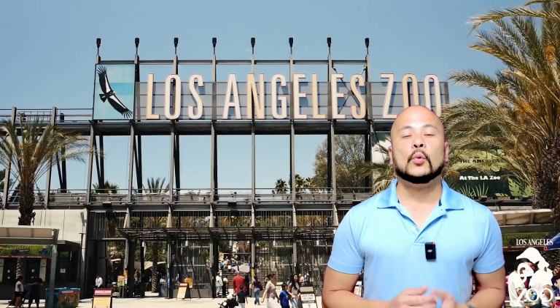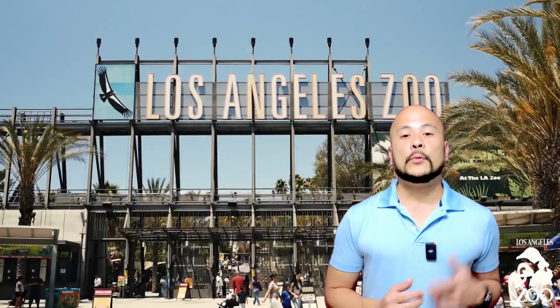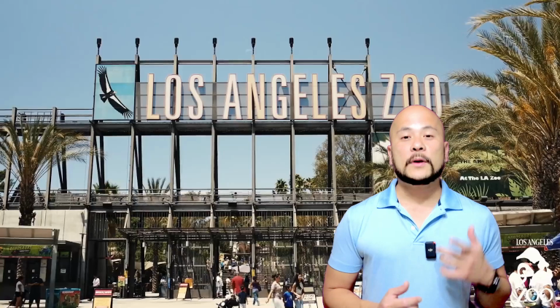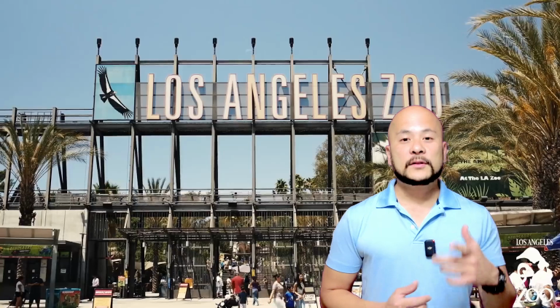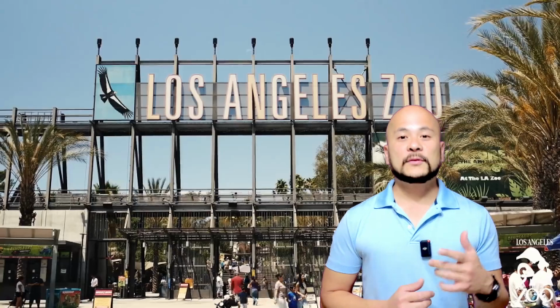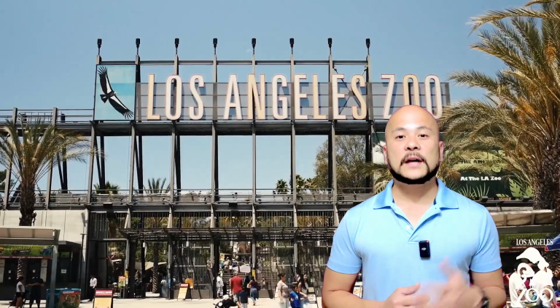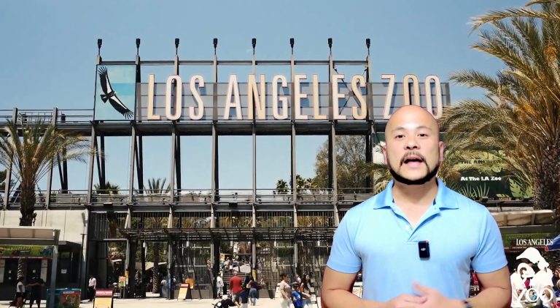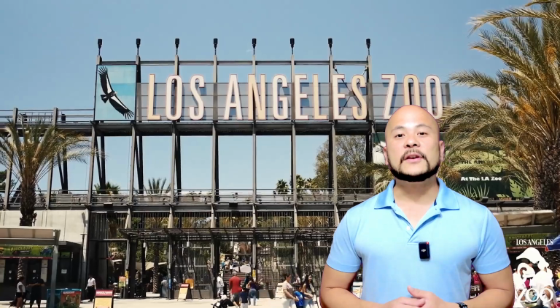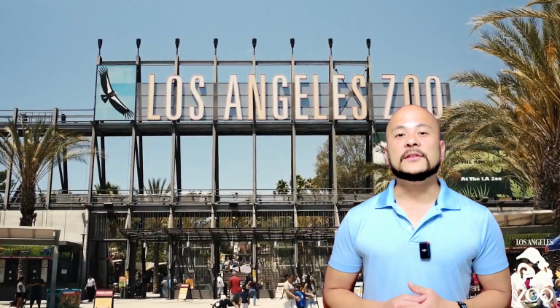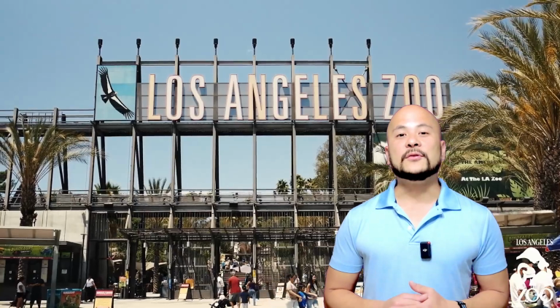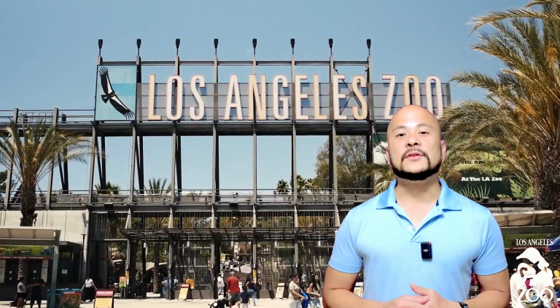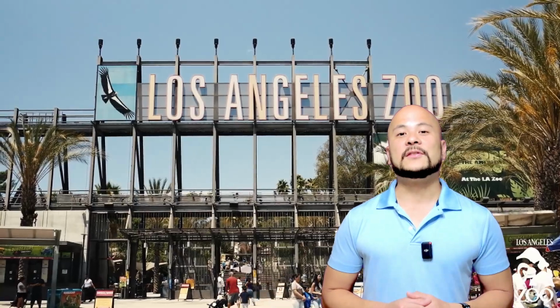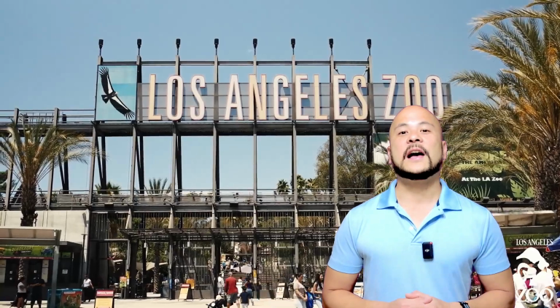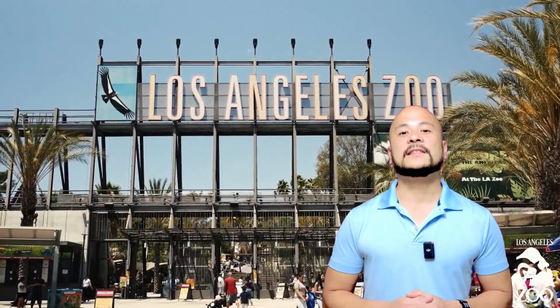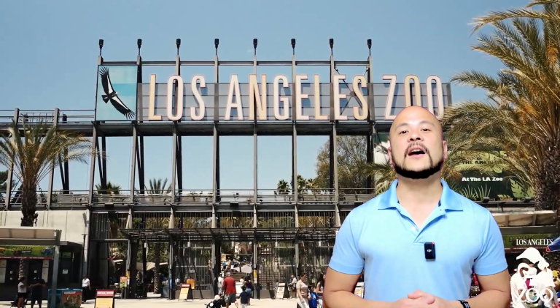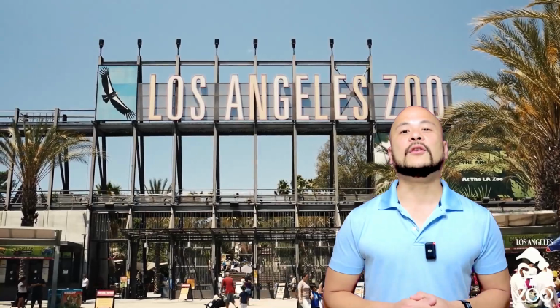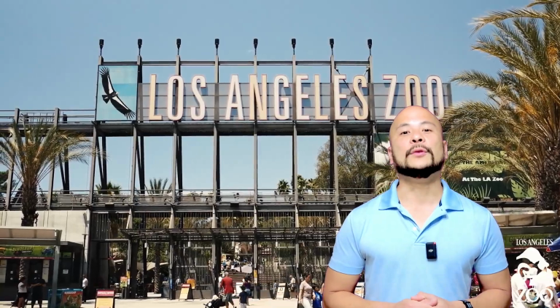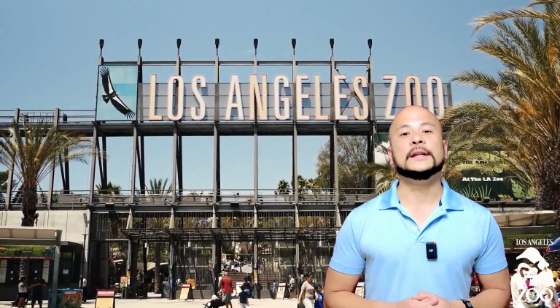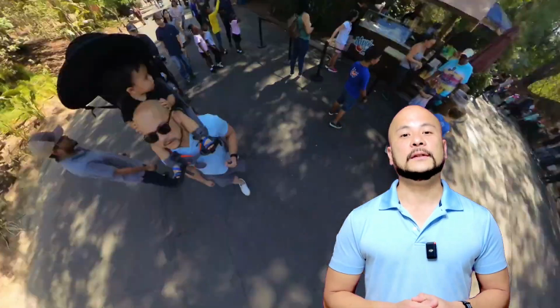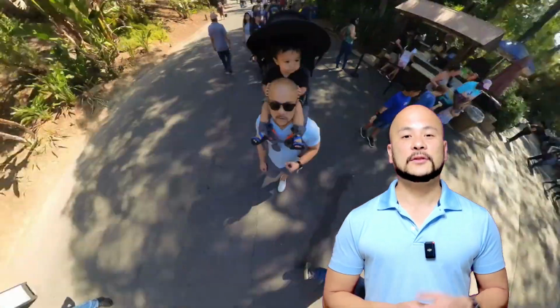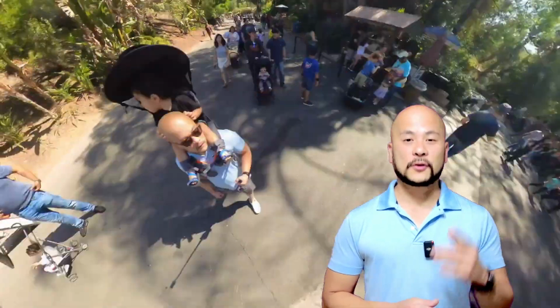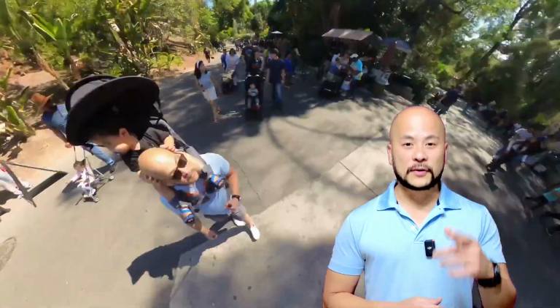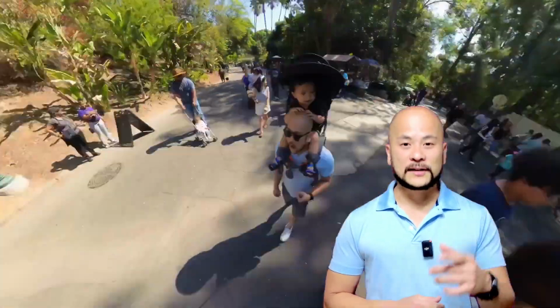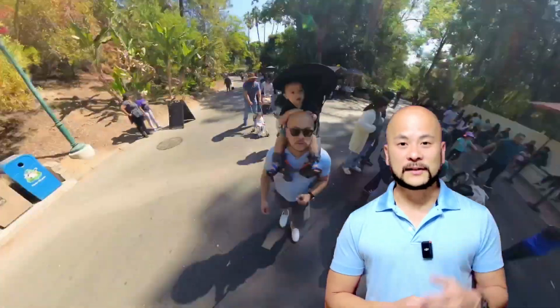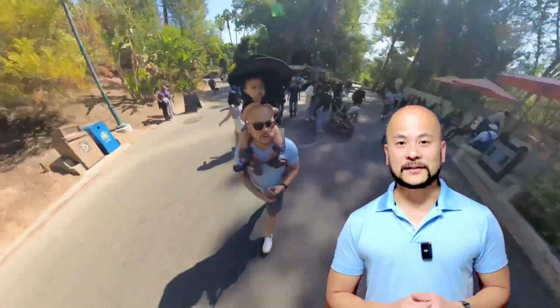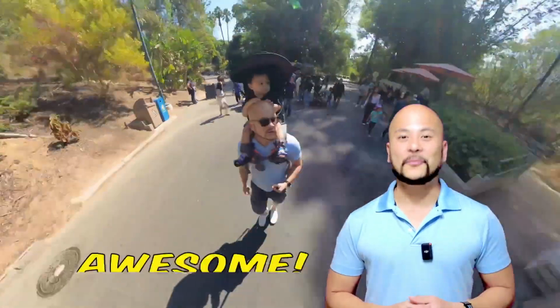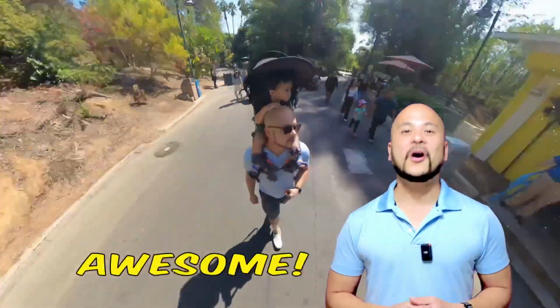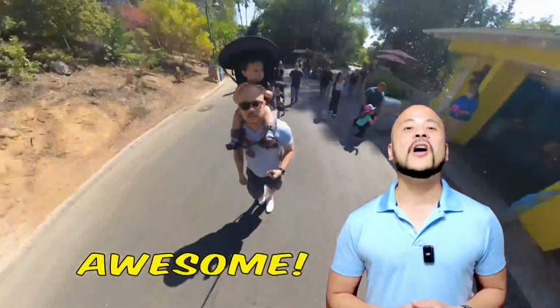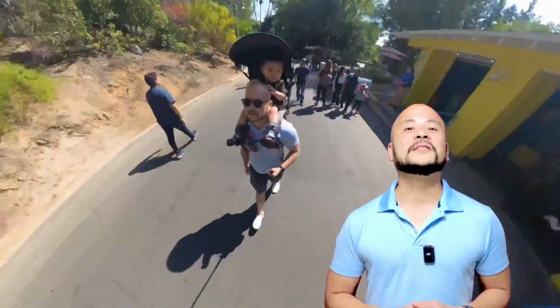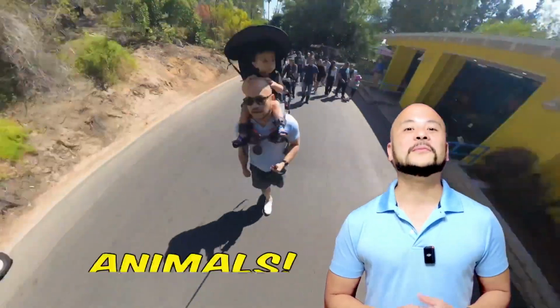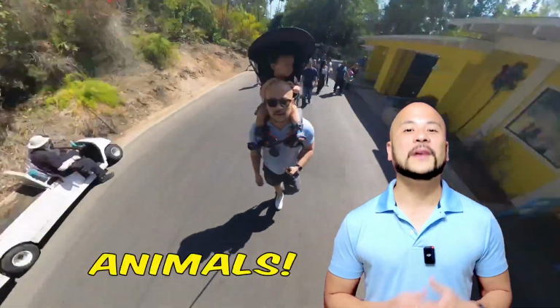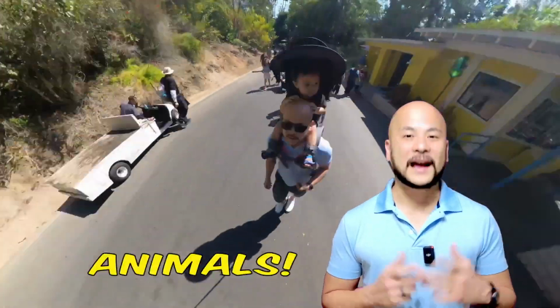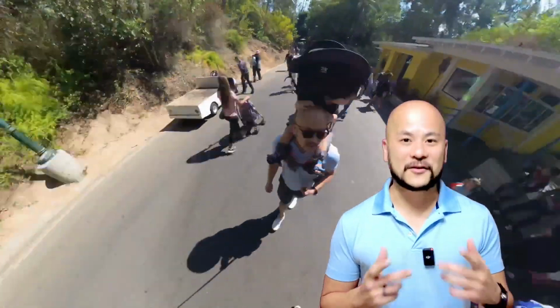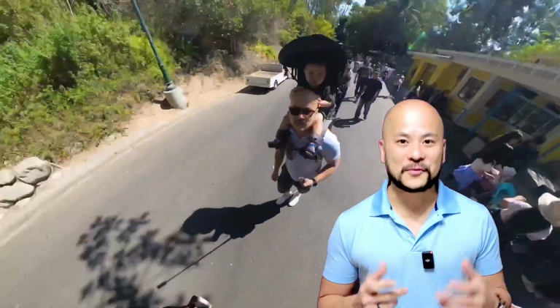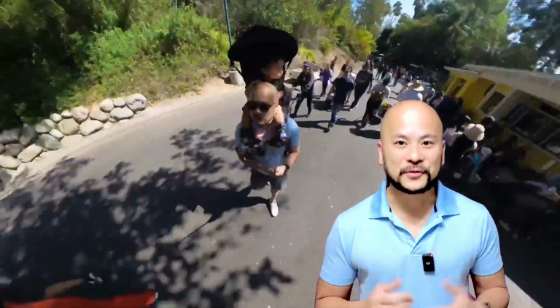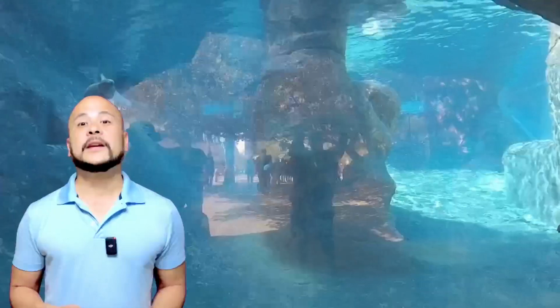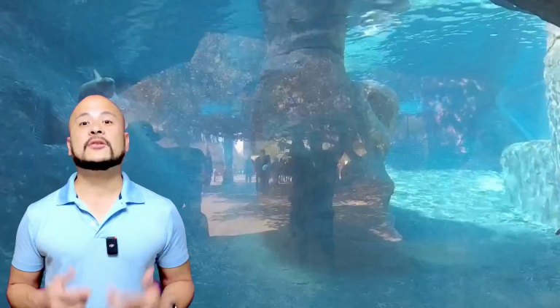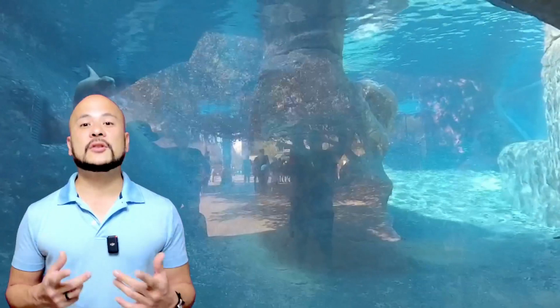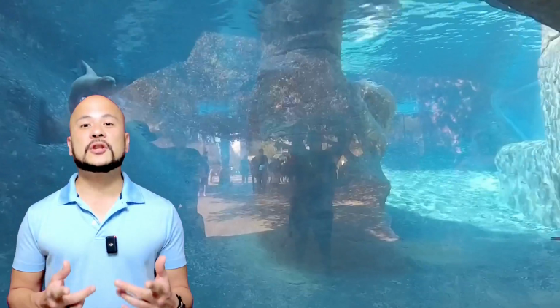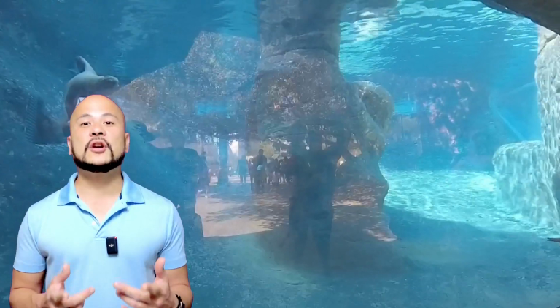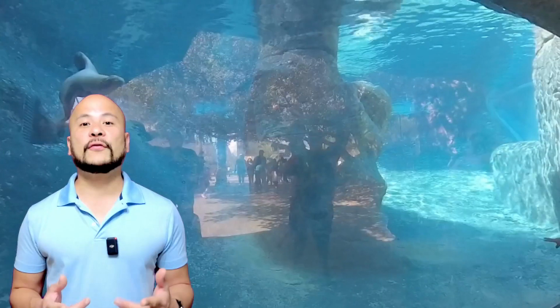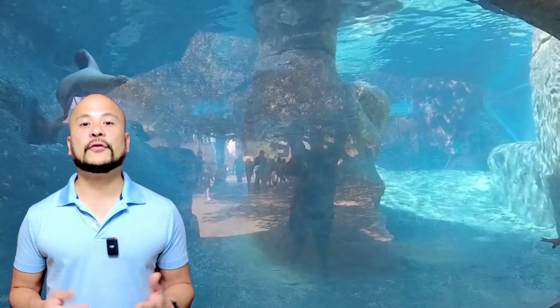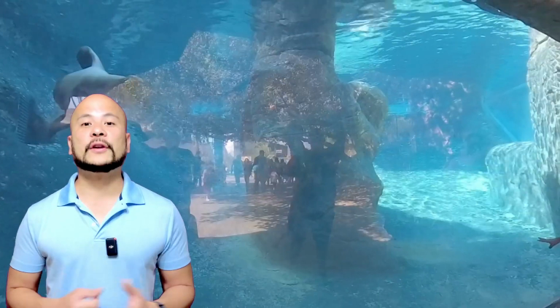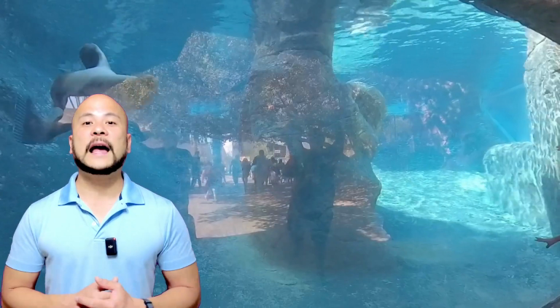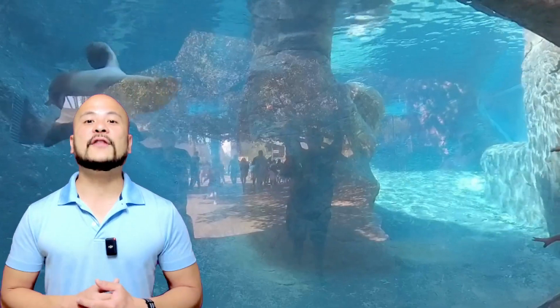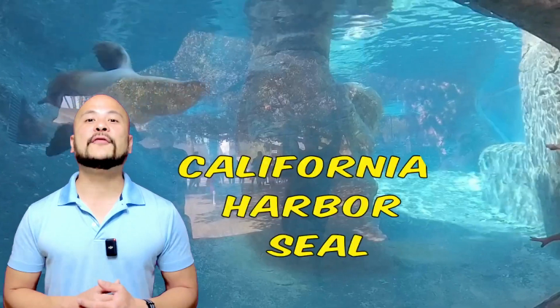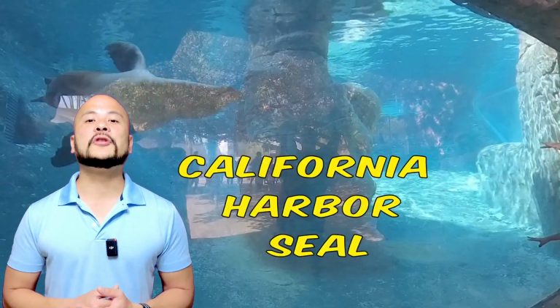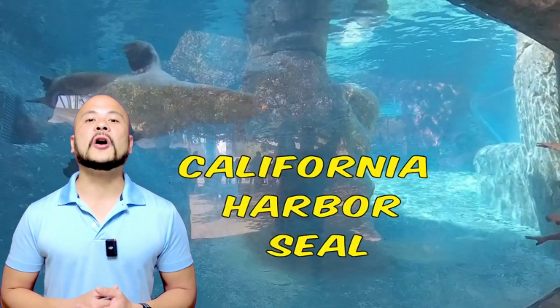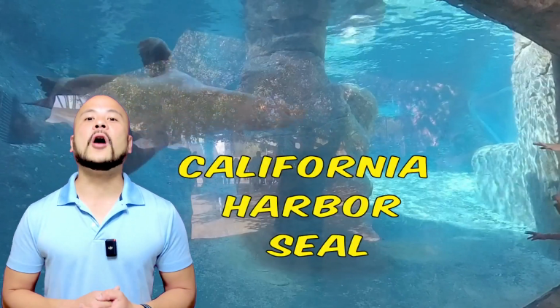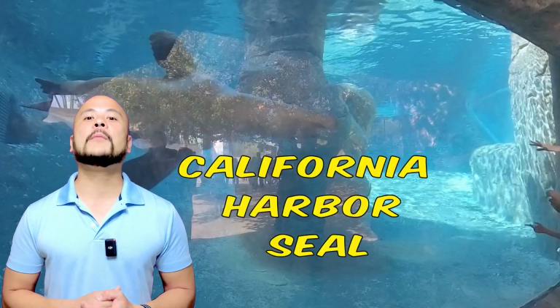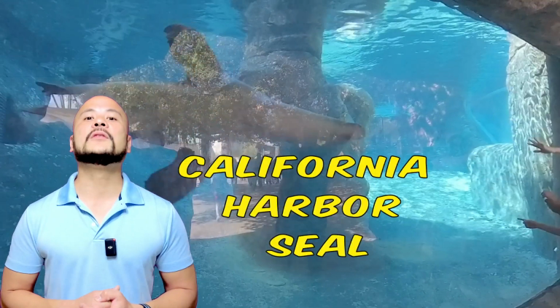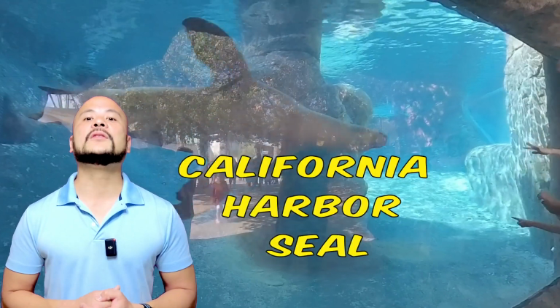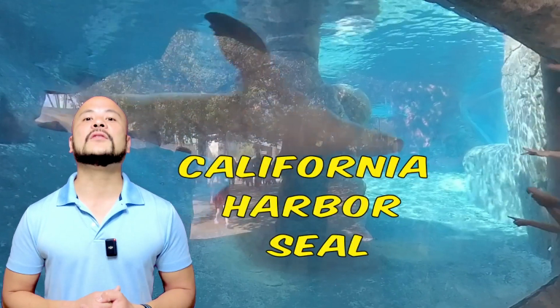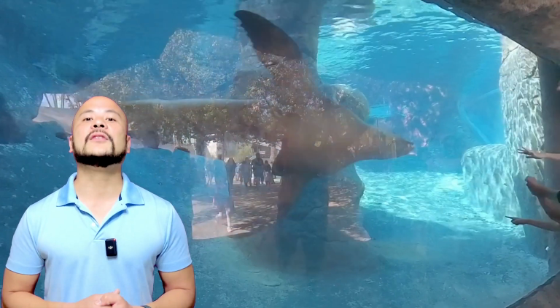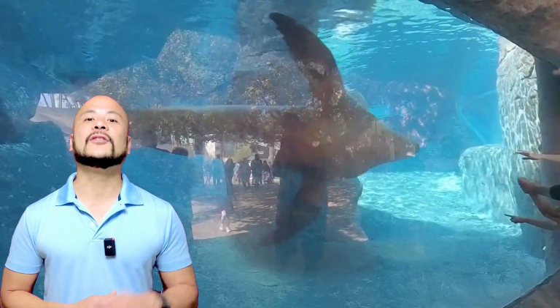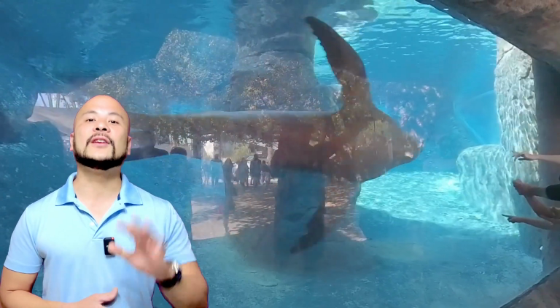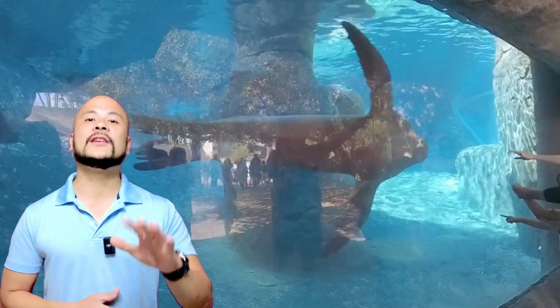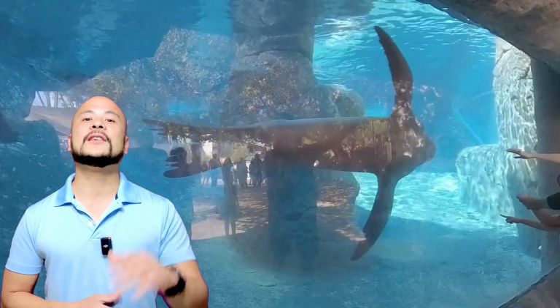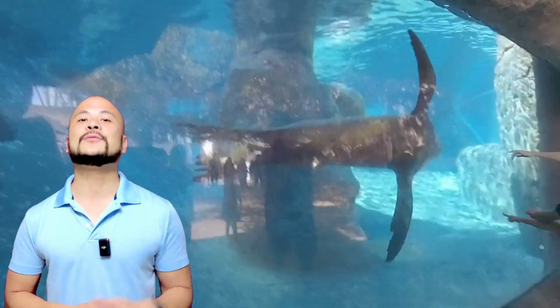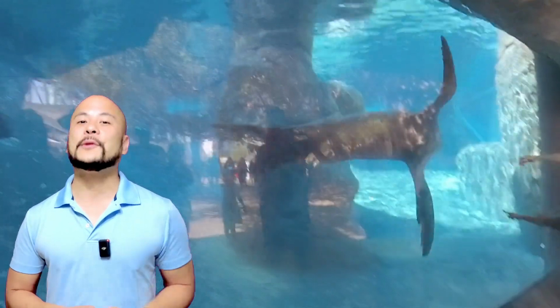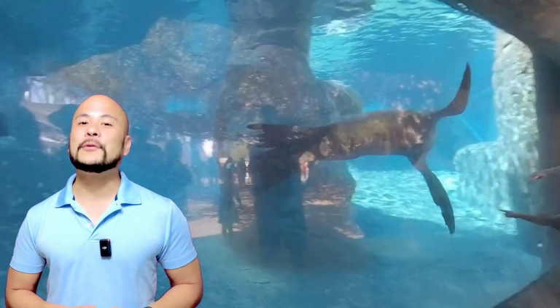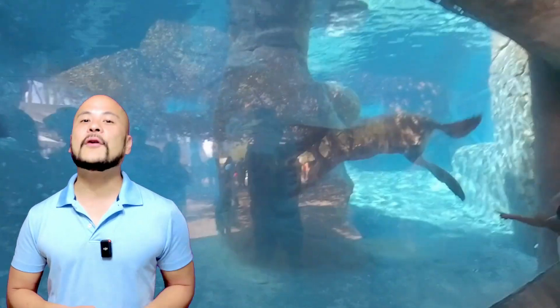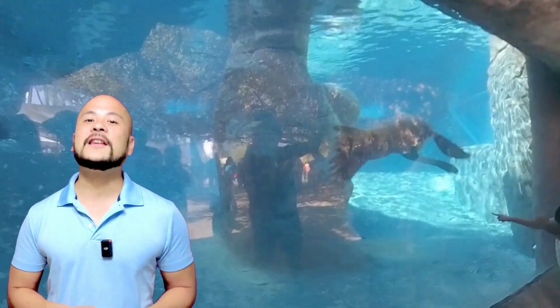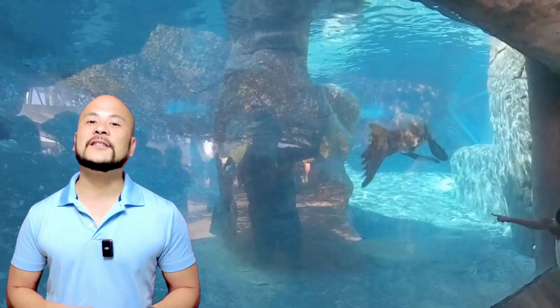We went to the LA Zoo this last Halloween to show Izzy some awesome animals. Here's a cheerful California harbor seal that greeted us when we entered.